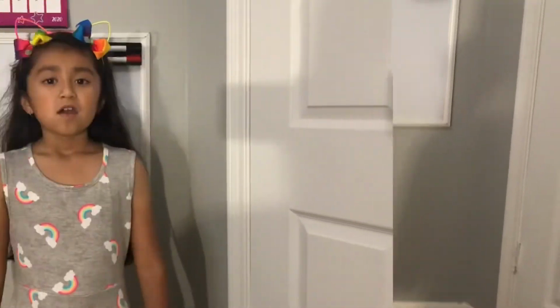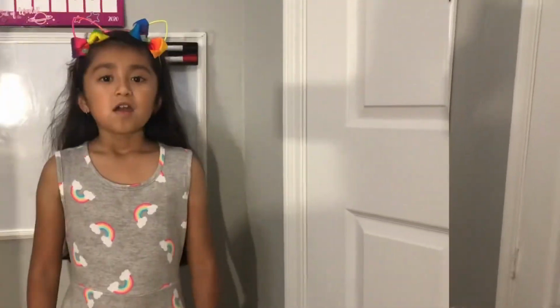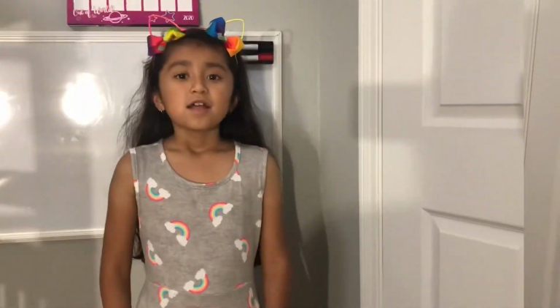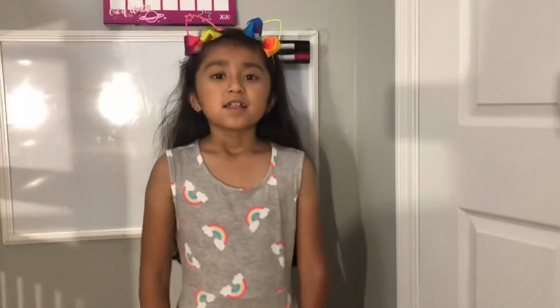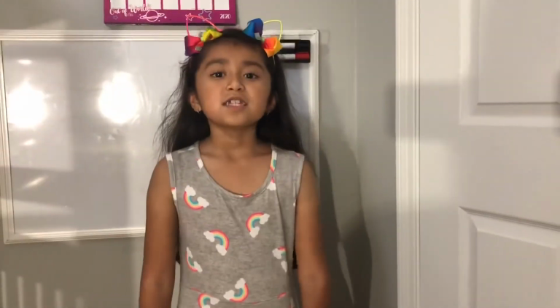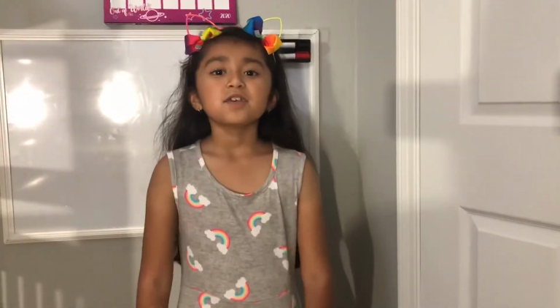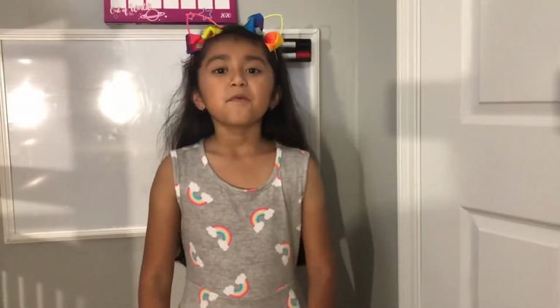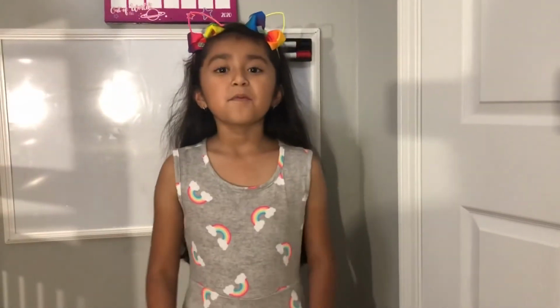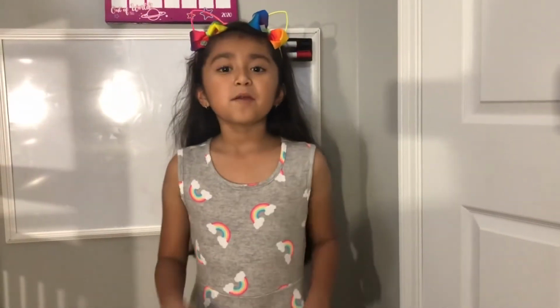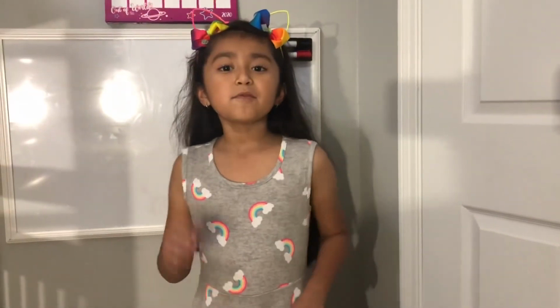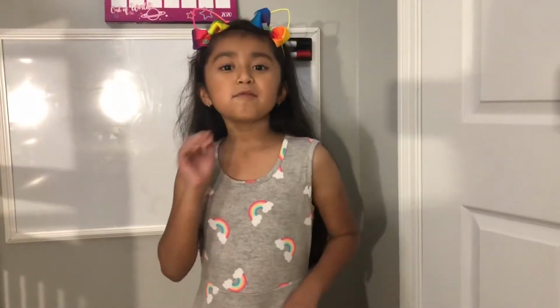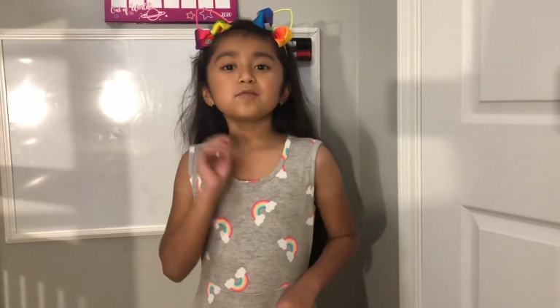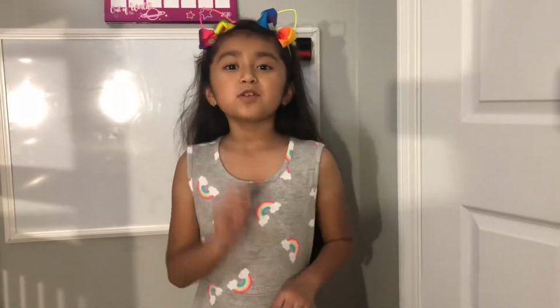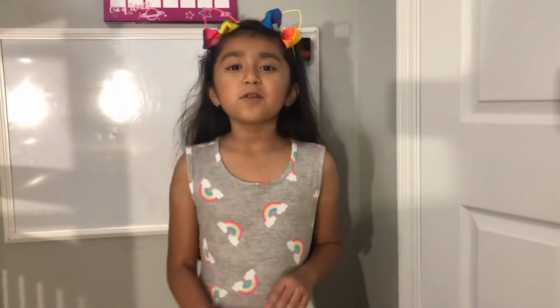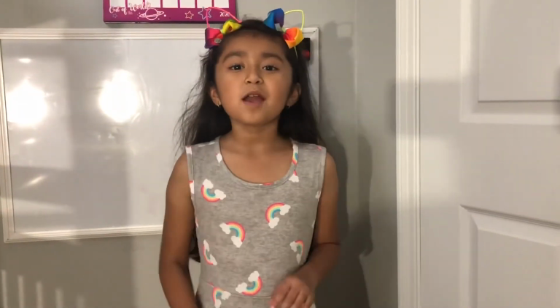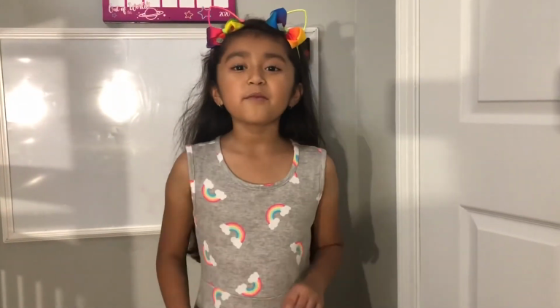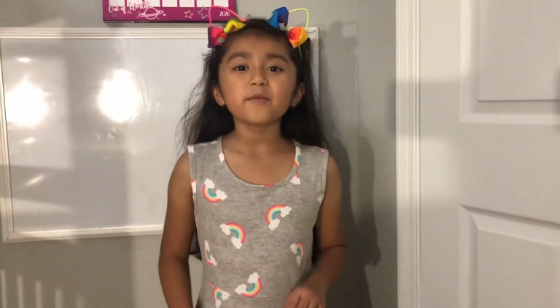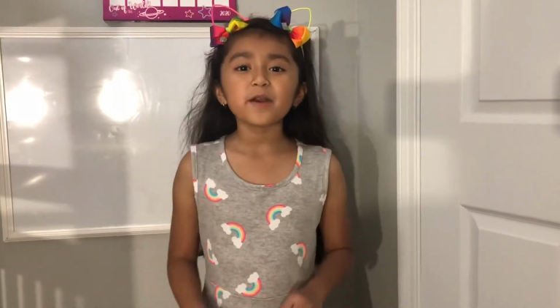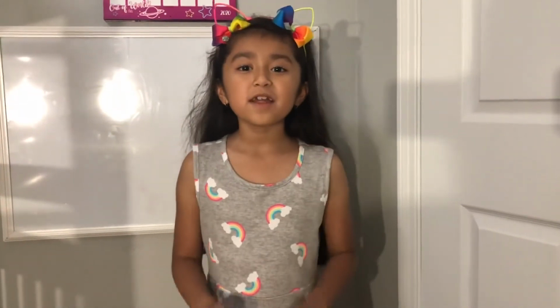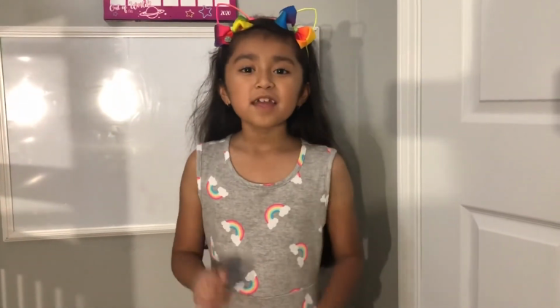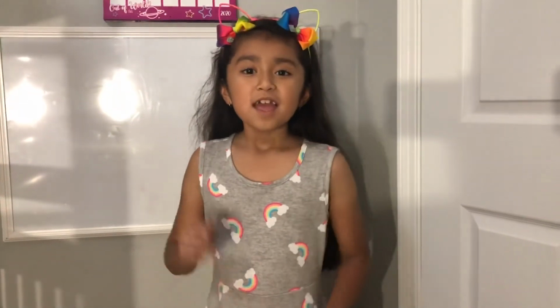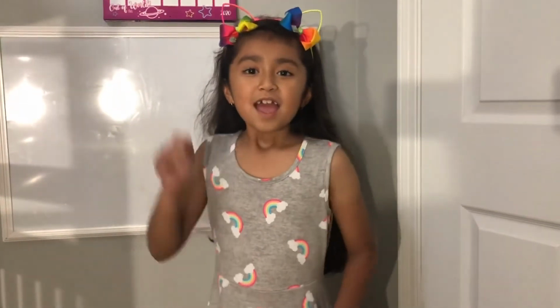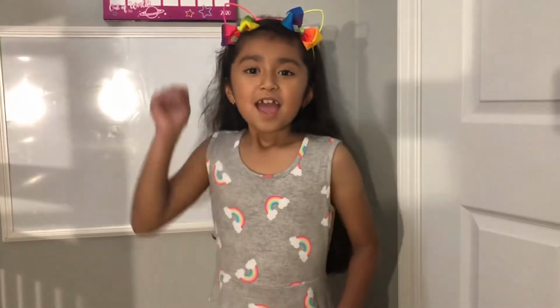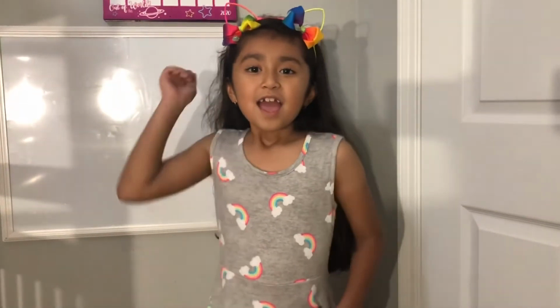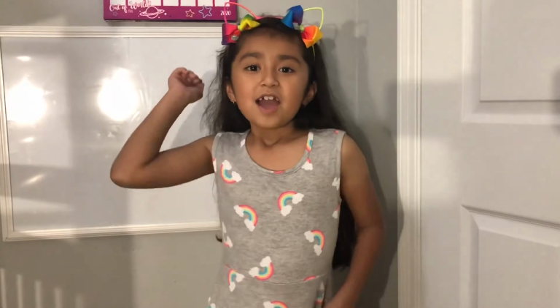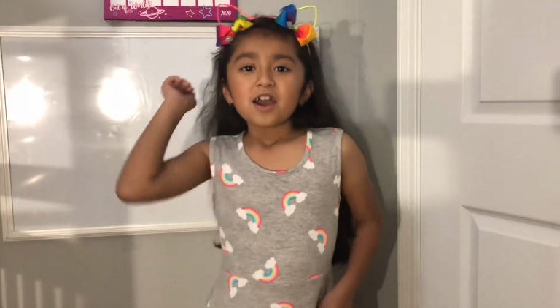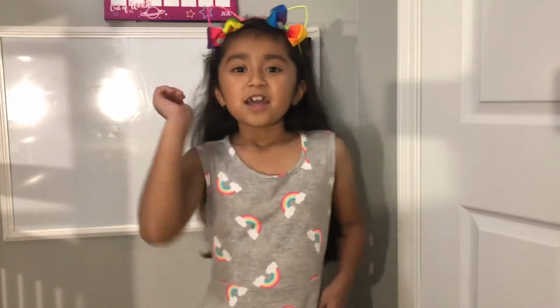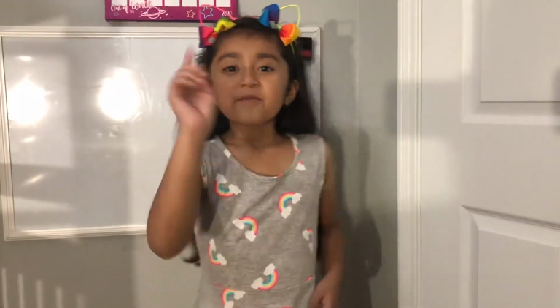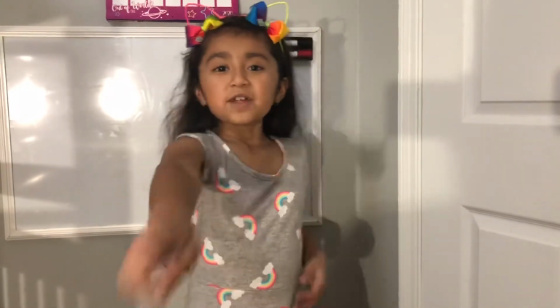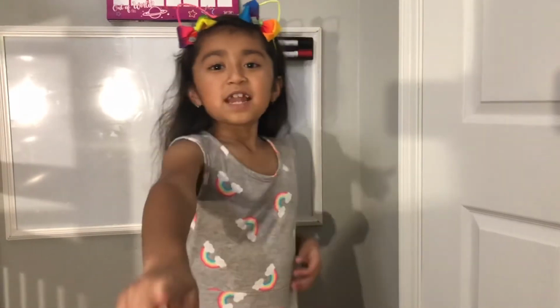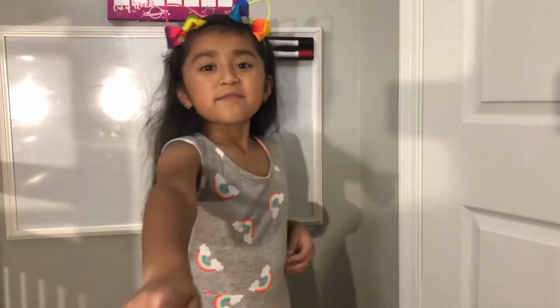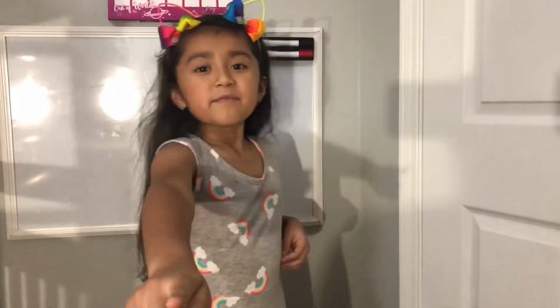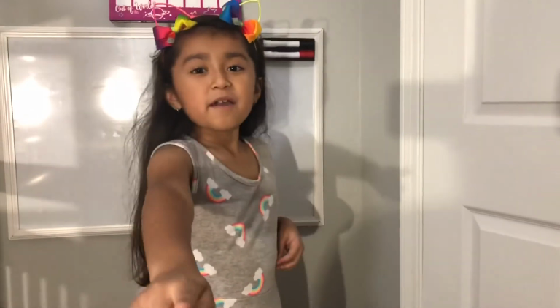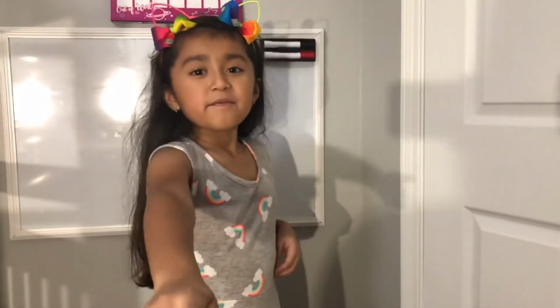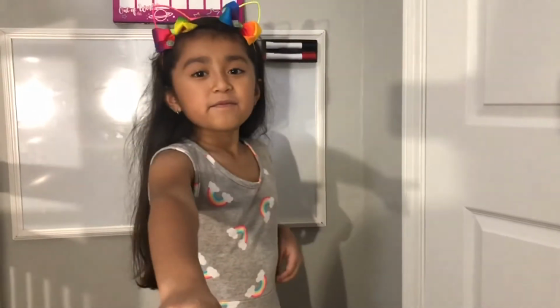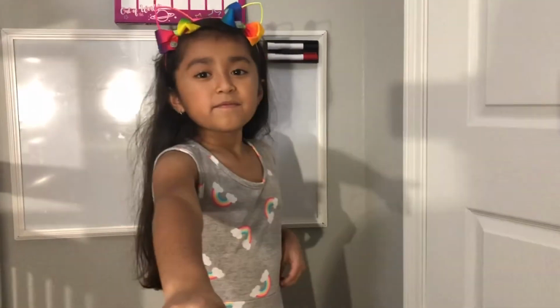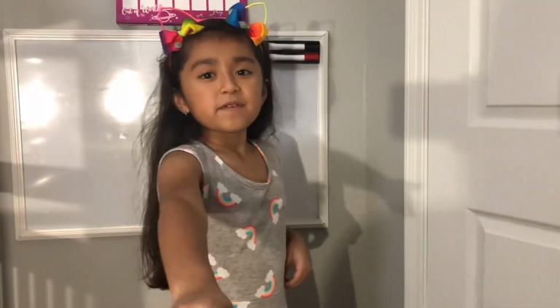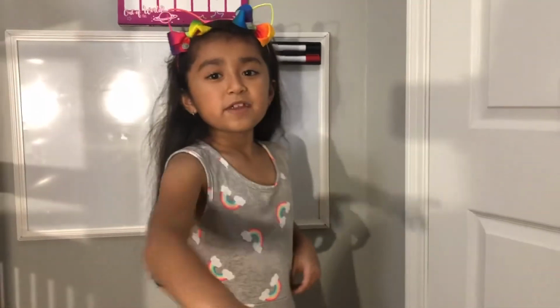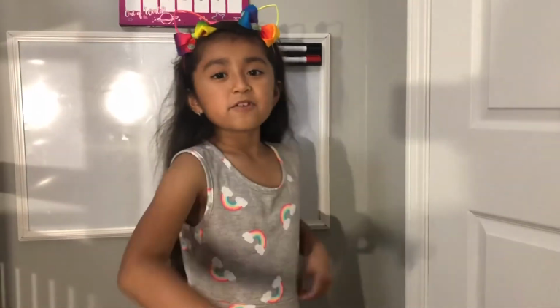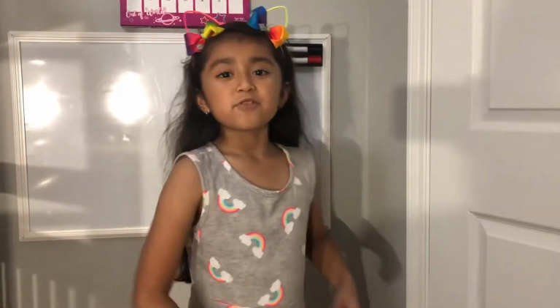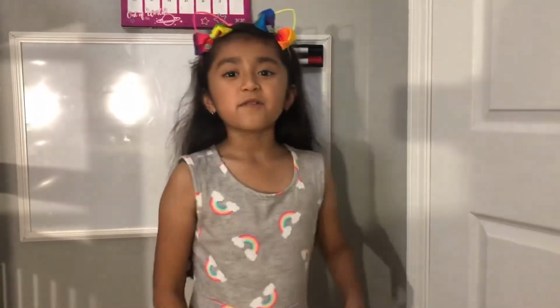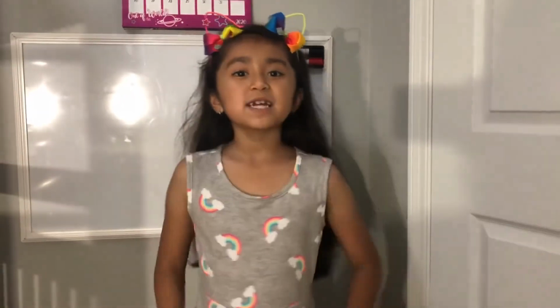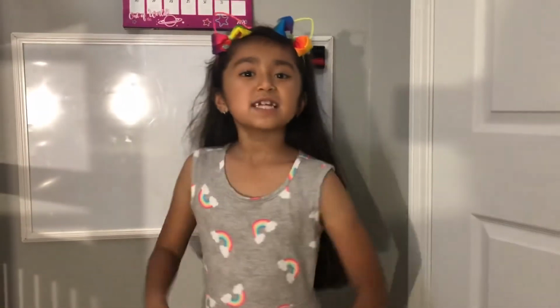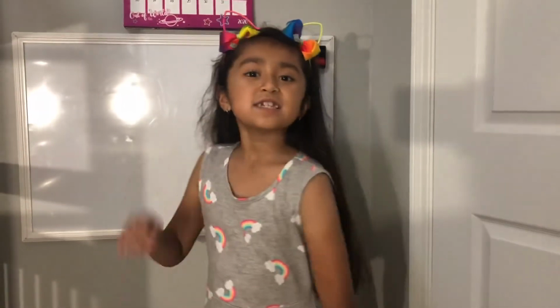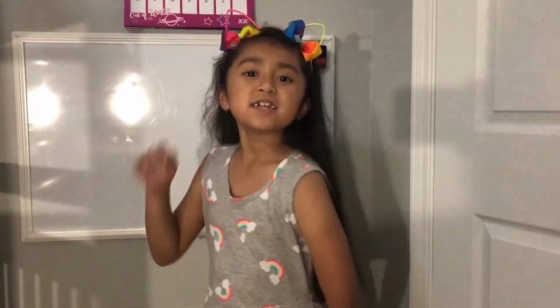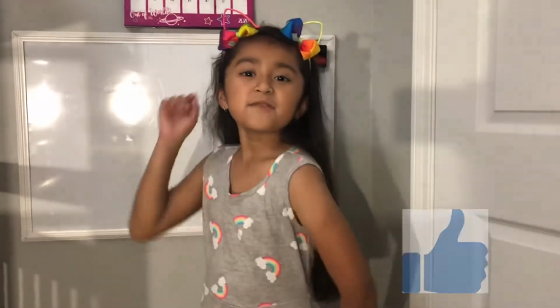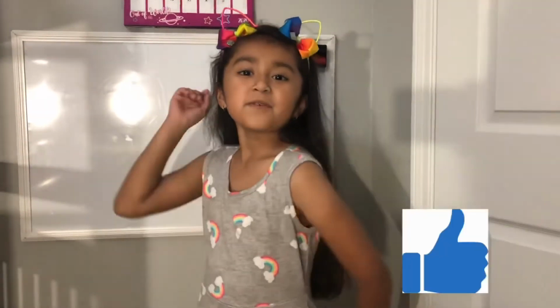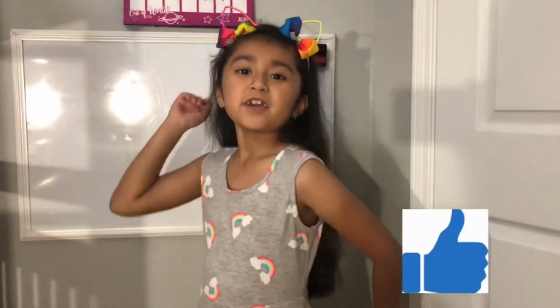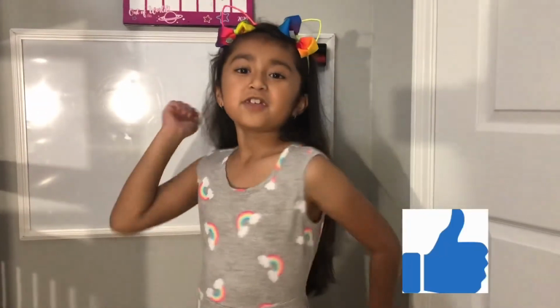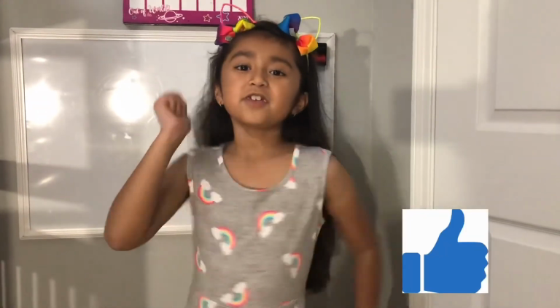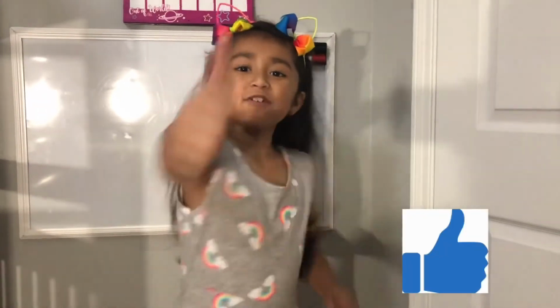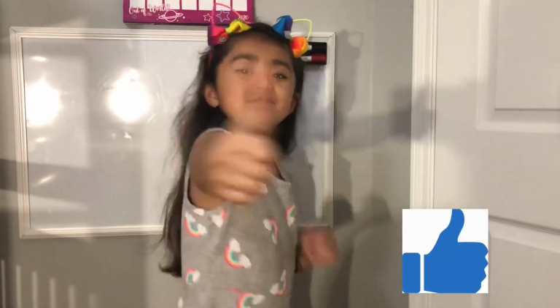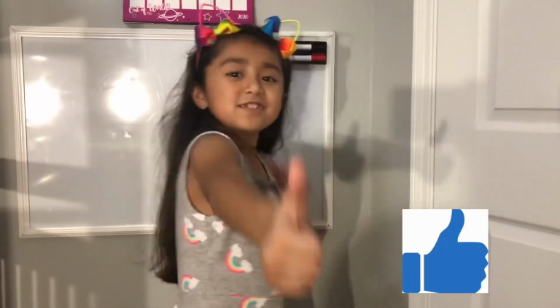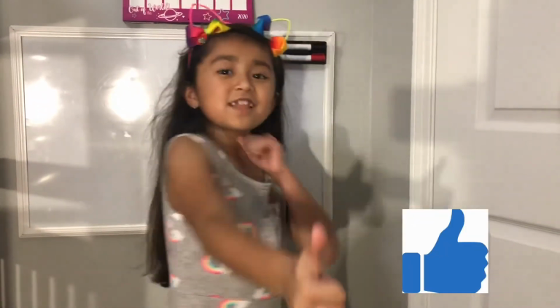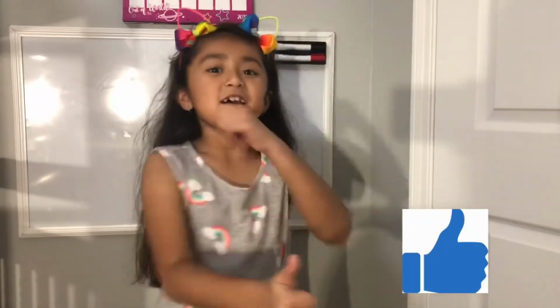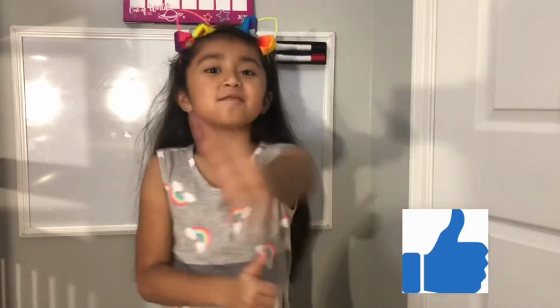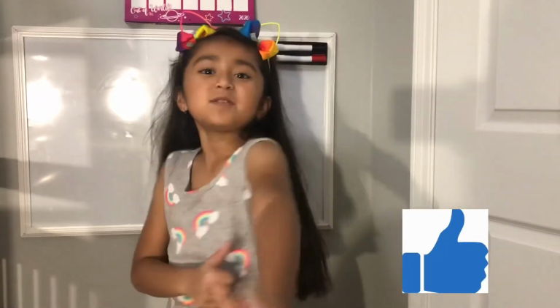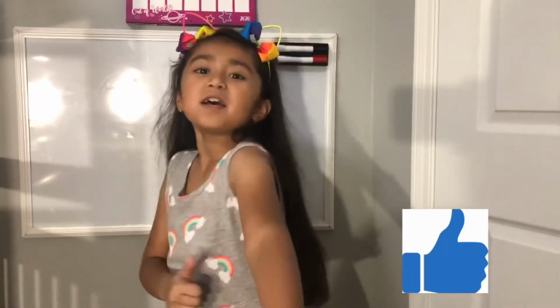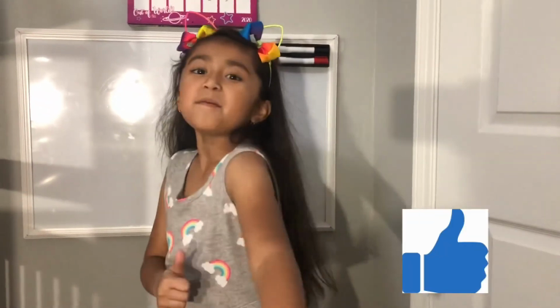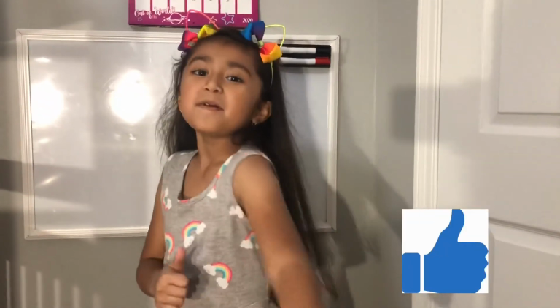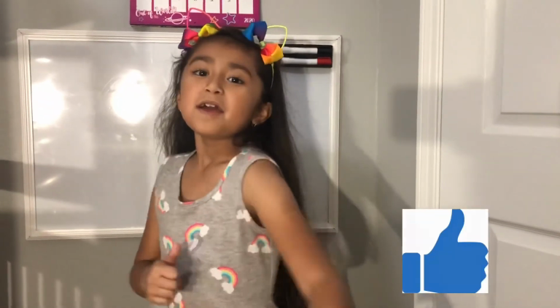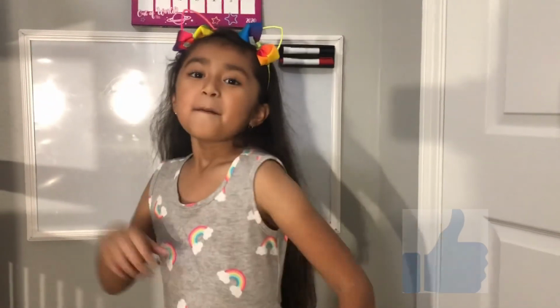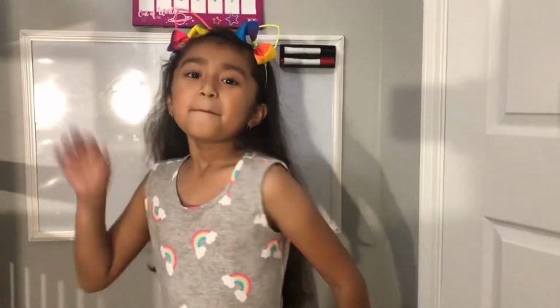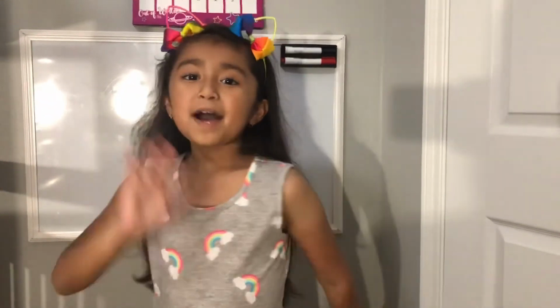That's it for my room tour everyone! If you like my video, don't forget to give me a huge thumbs up. Bye!